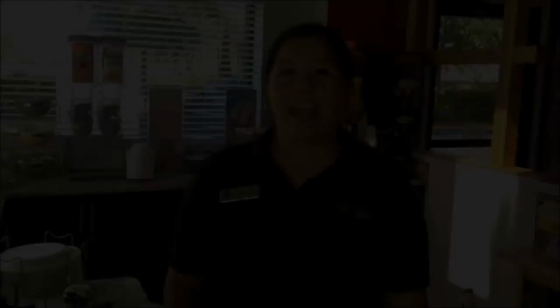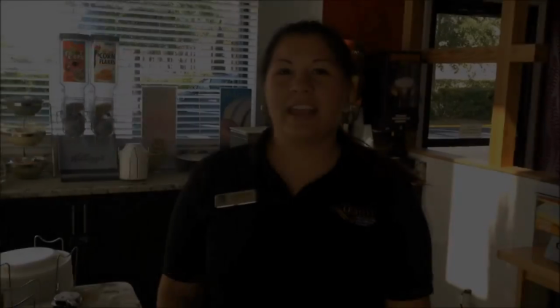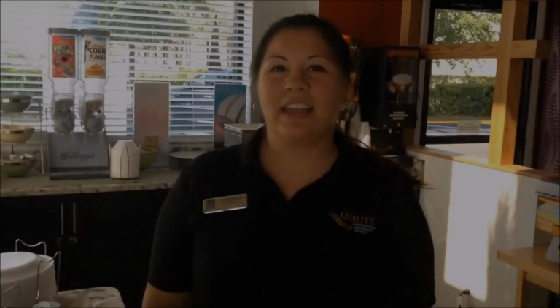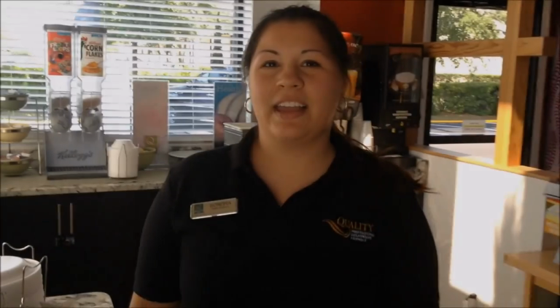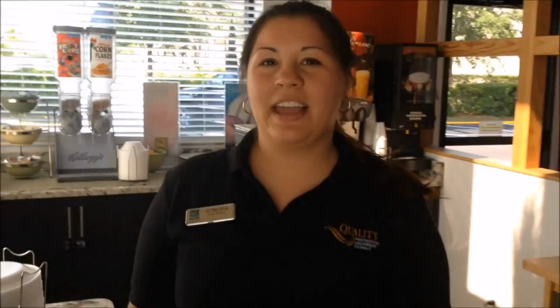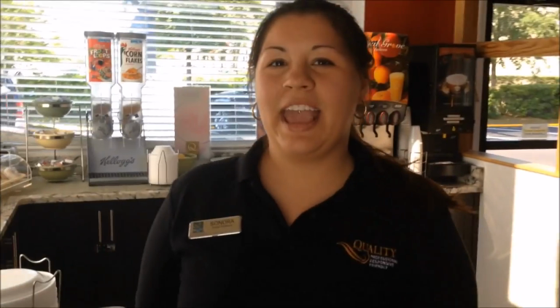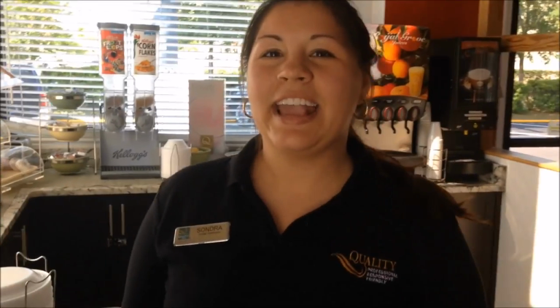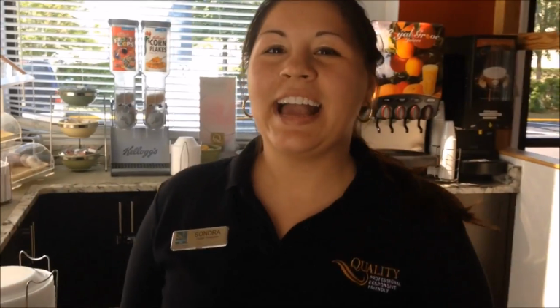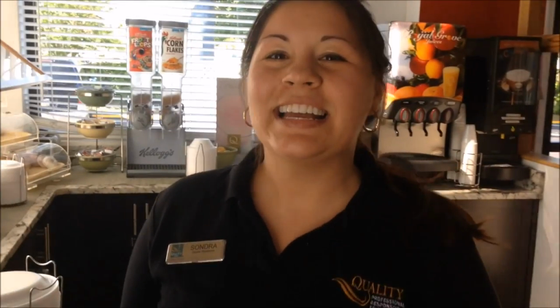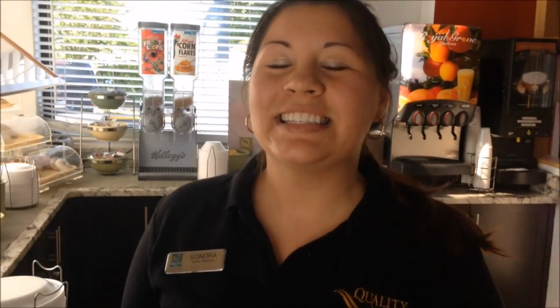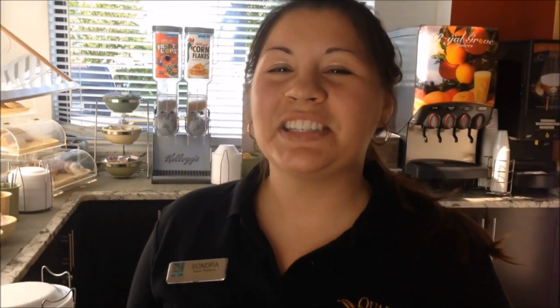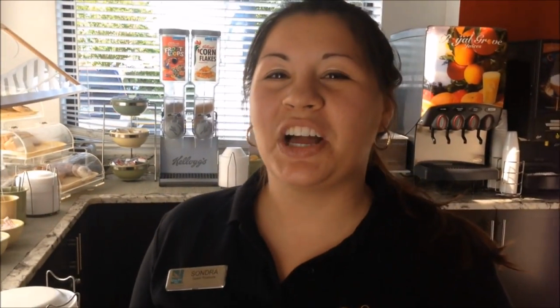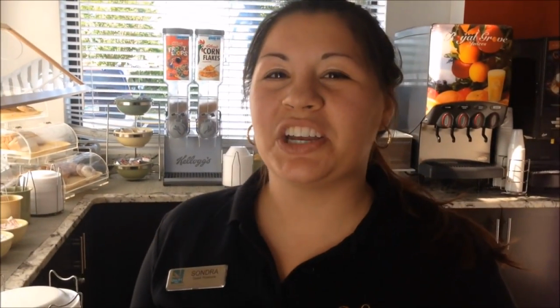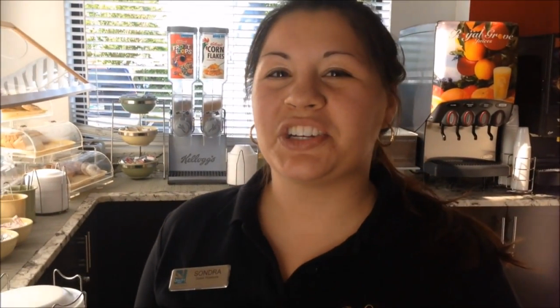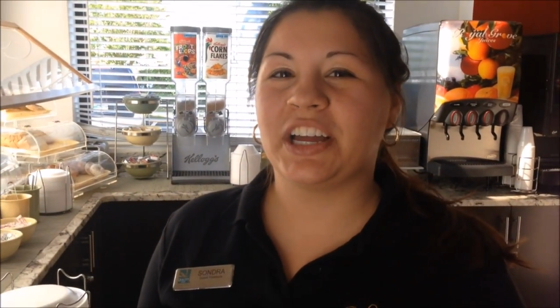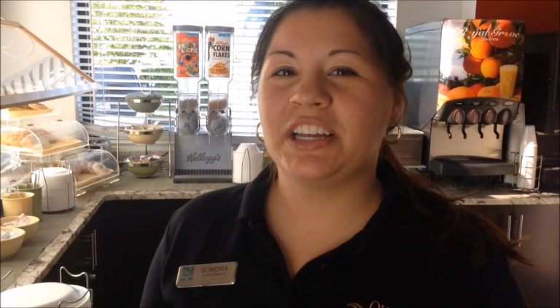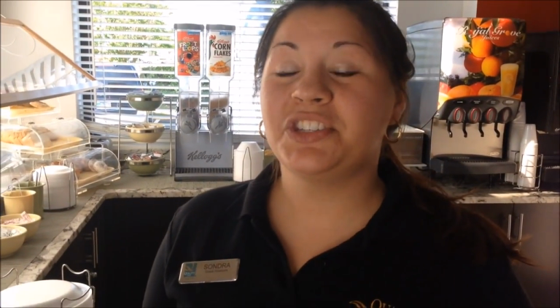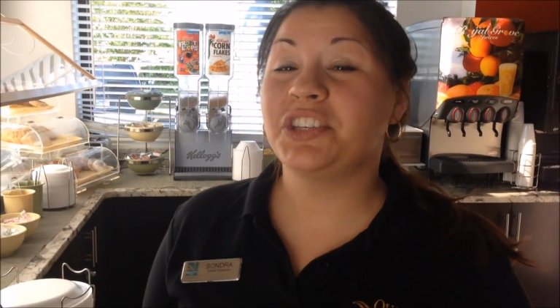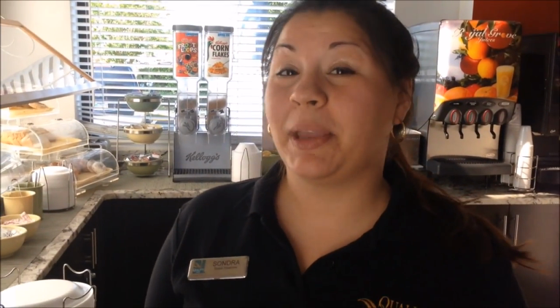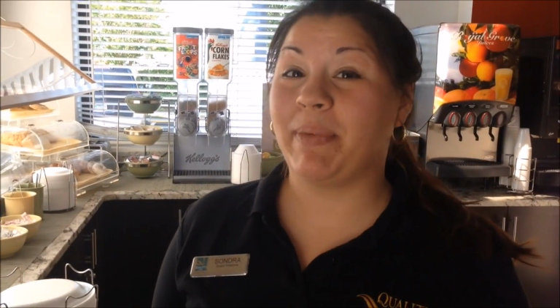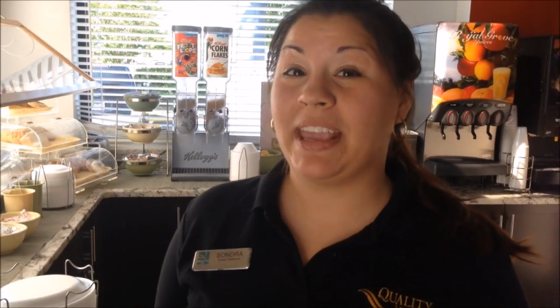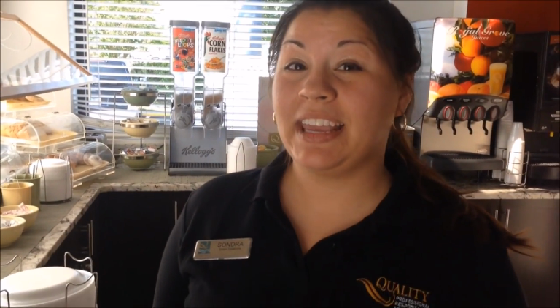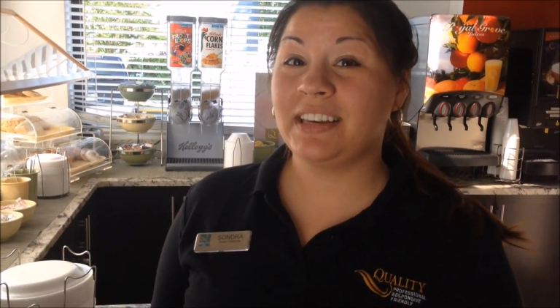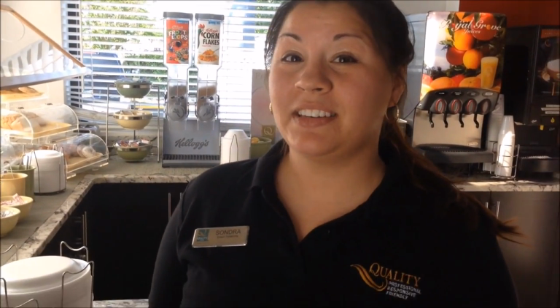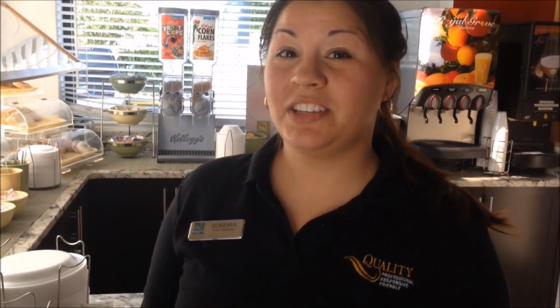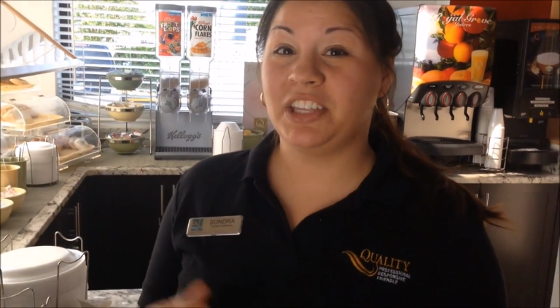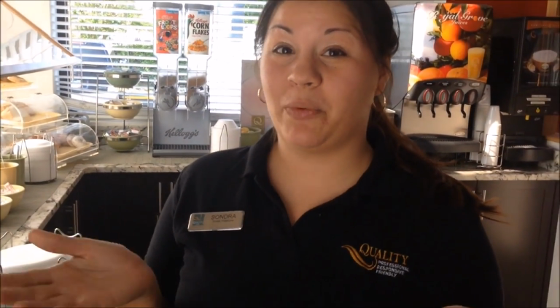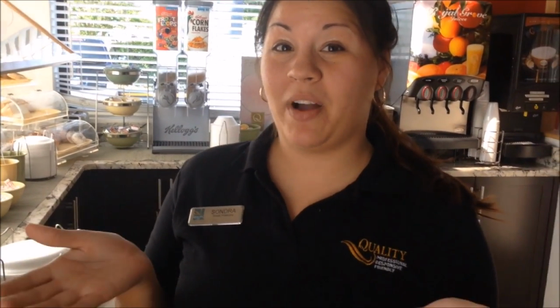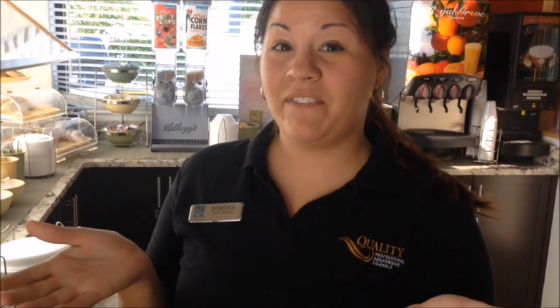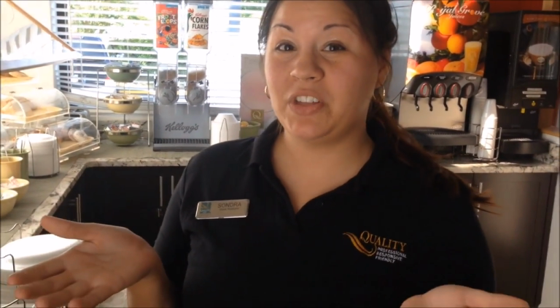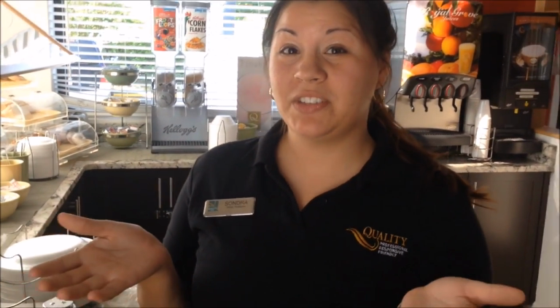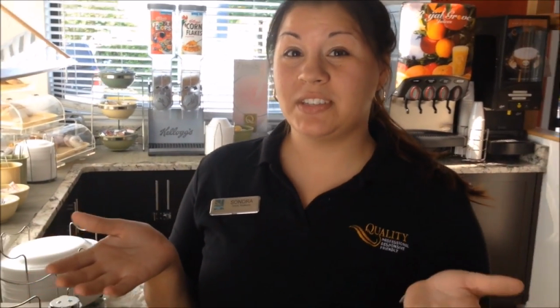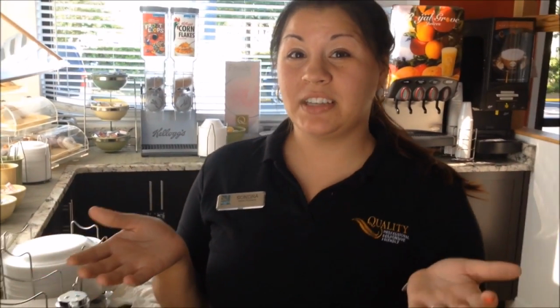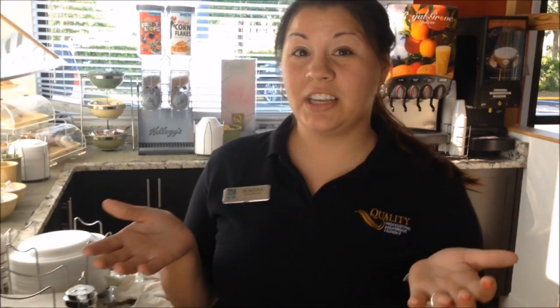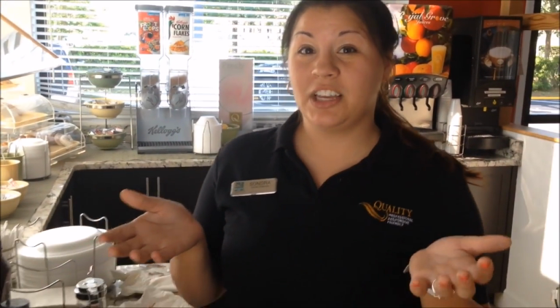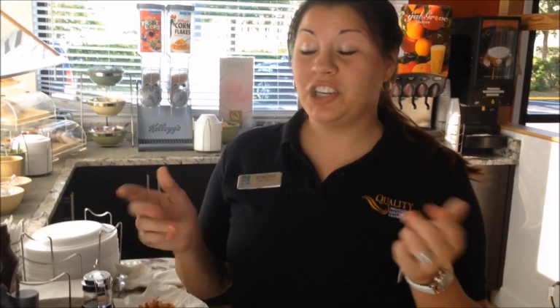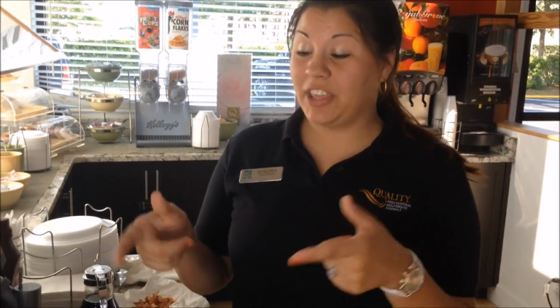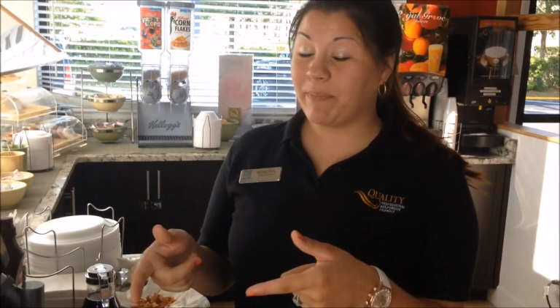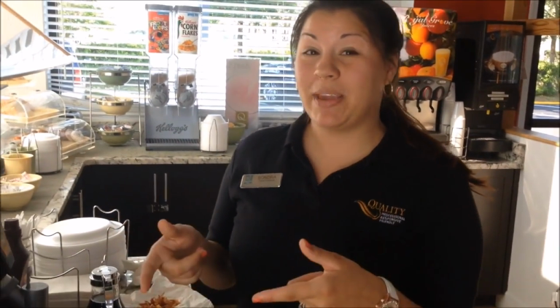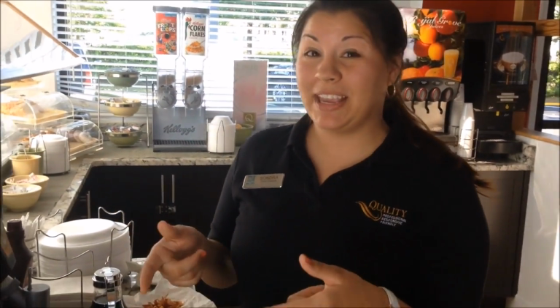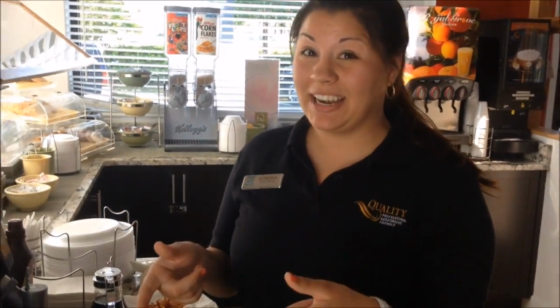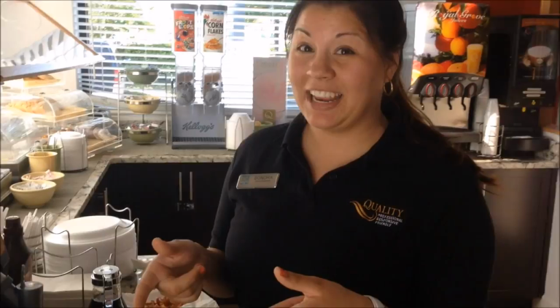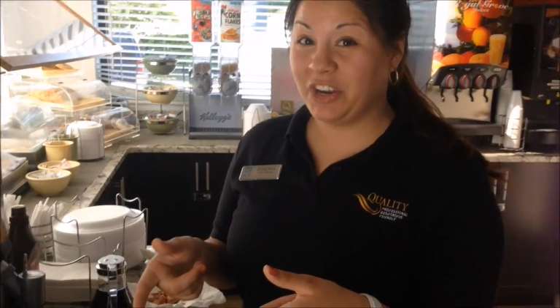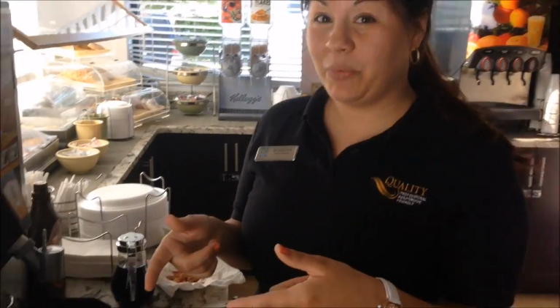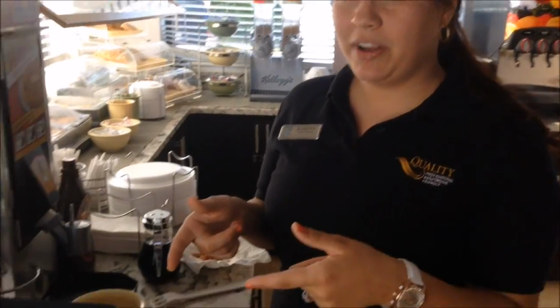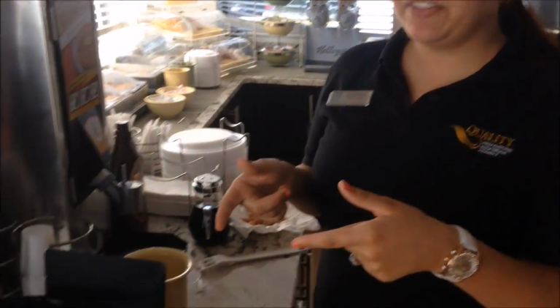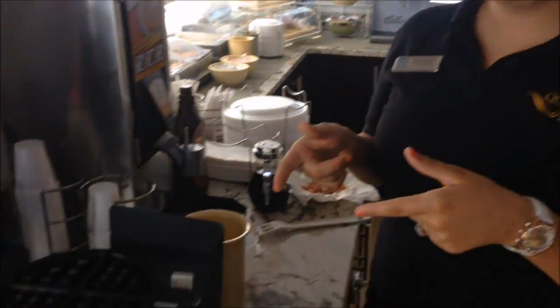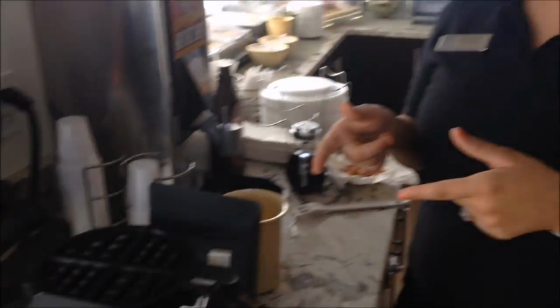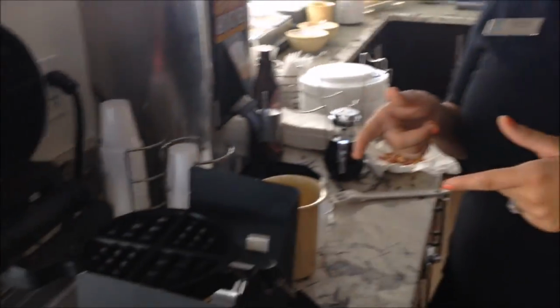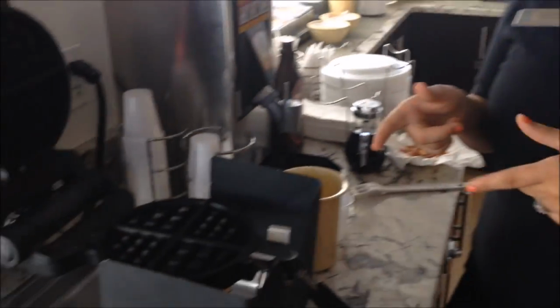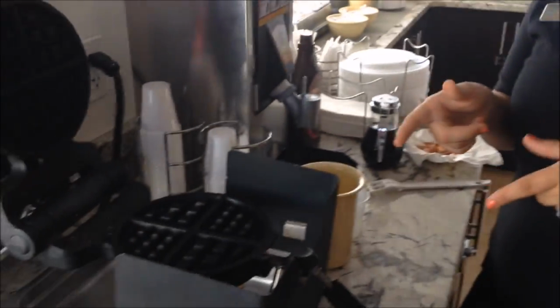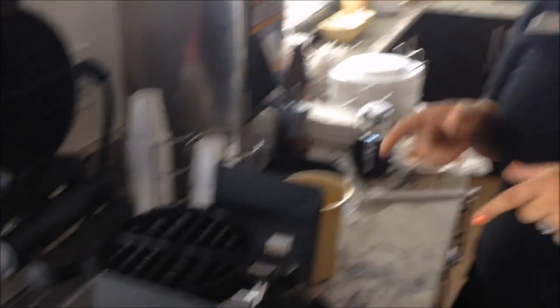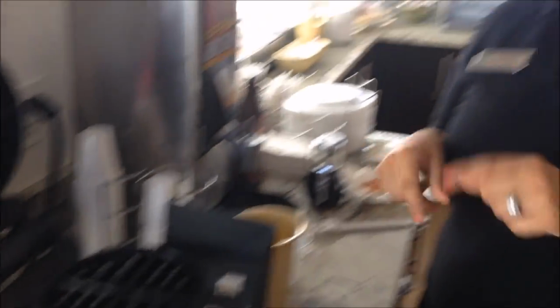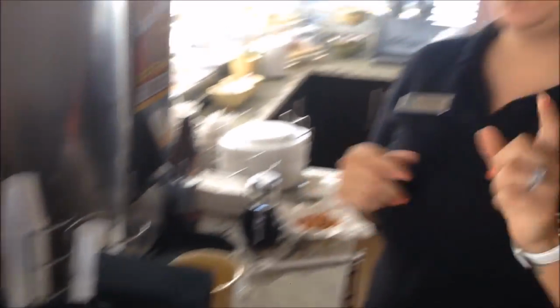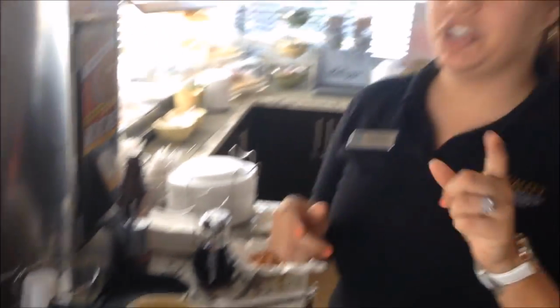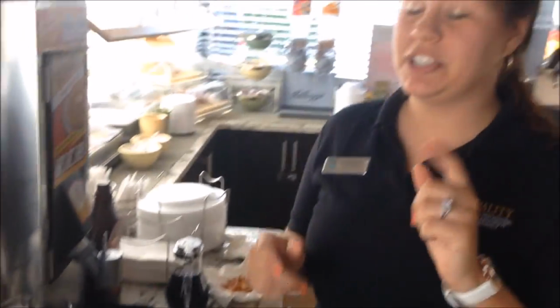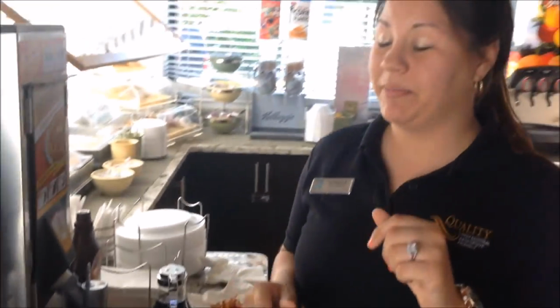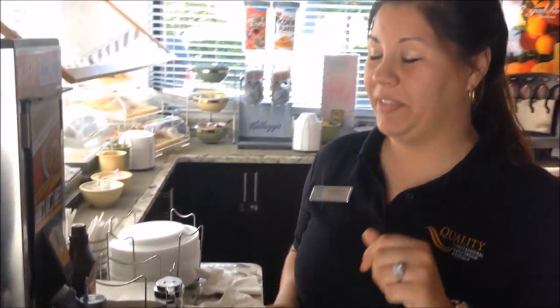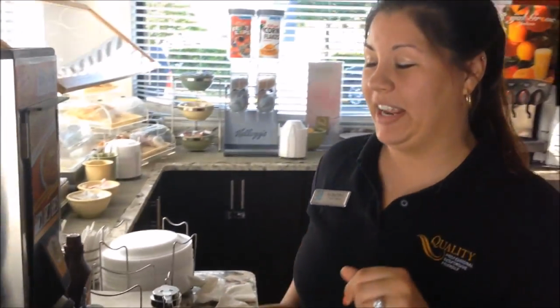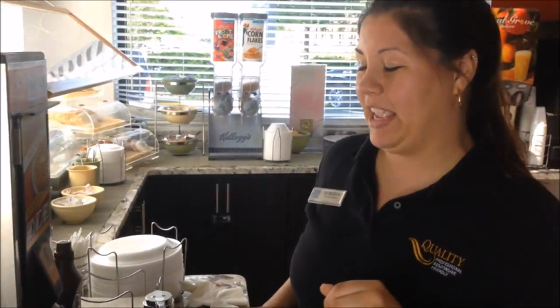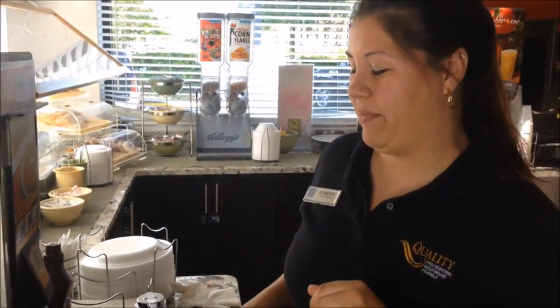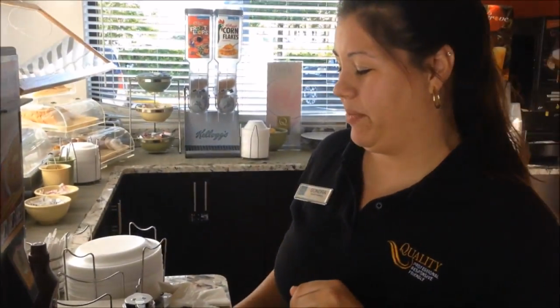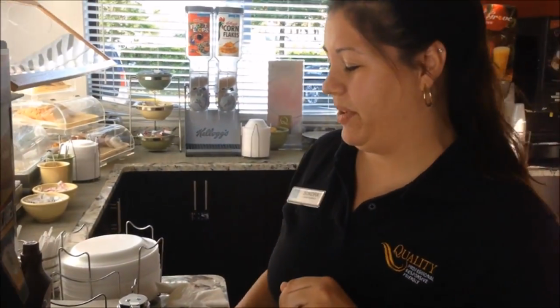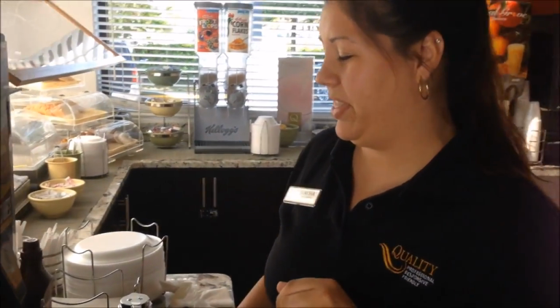Hey guys, it's Sandra. Do you like bacon? Do you like waffles? Do you like bacon in your waffles? Let me show you something I came up with.